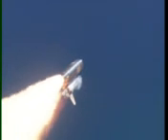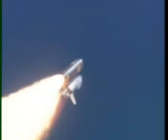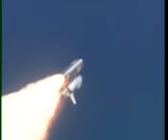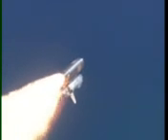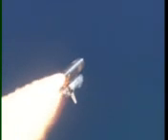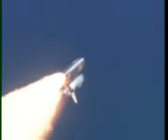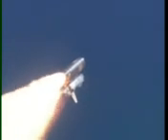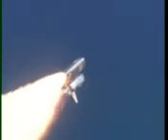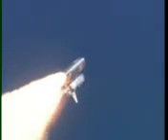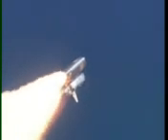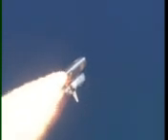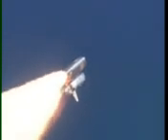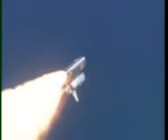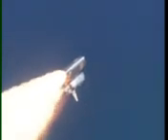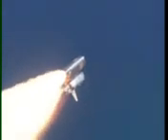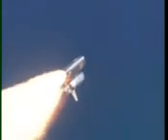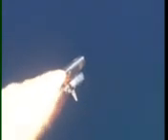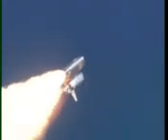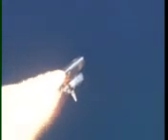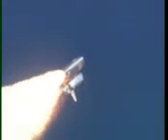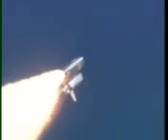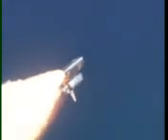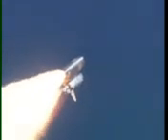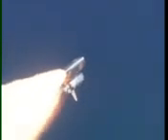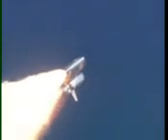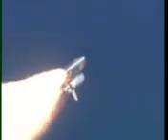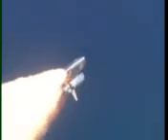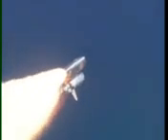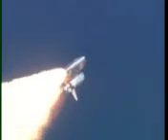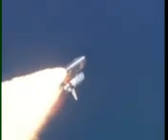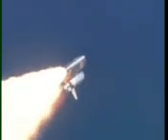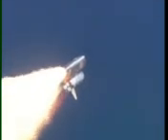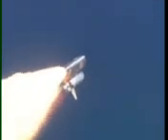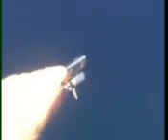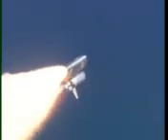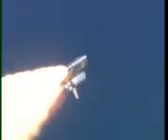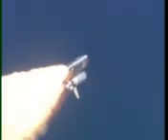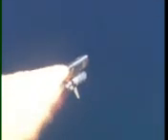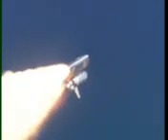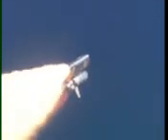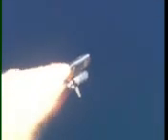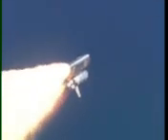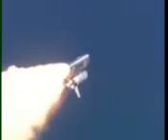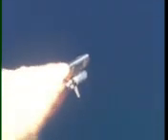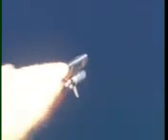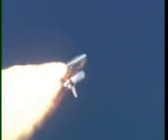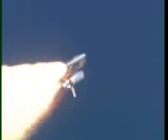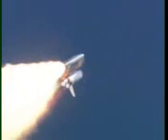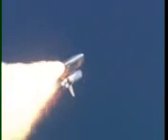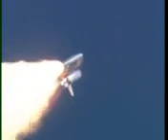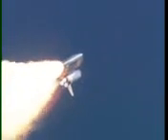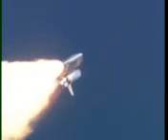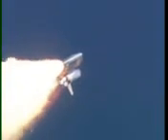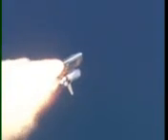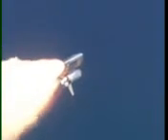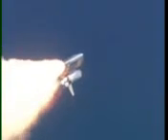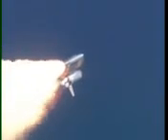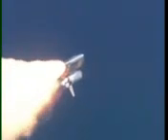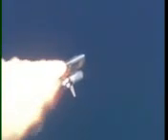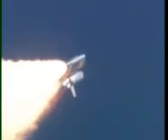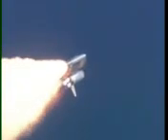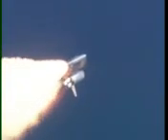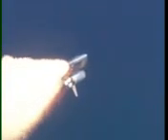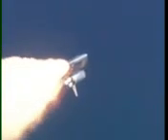Three engines on Discovery are now throttling down to two-thirds throttle, to prepare to pass through the area of maximum air pressure and go supersonic.